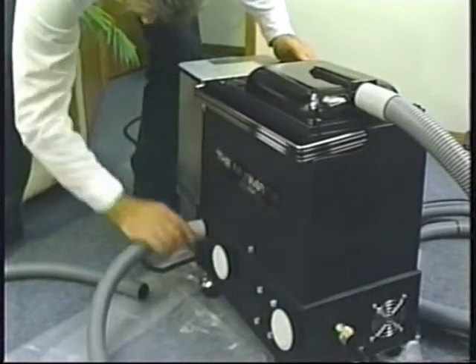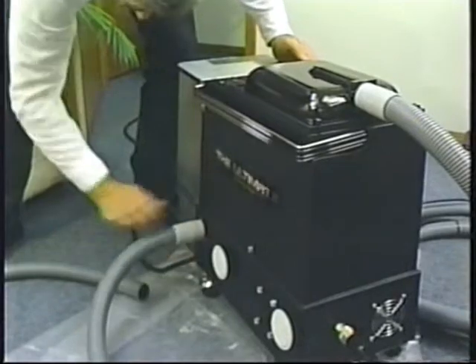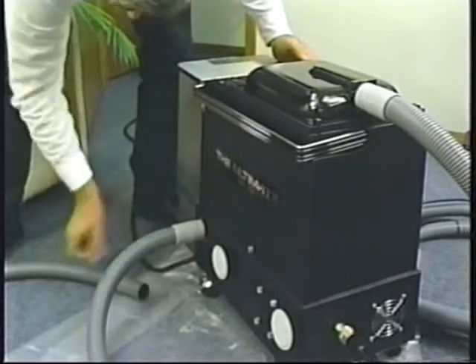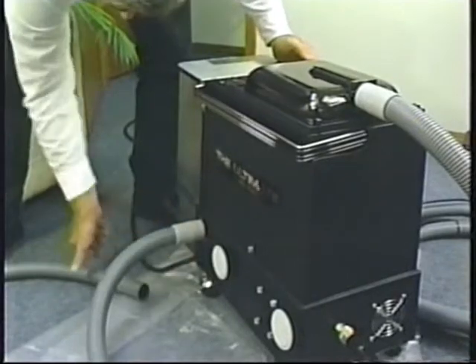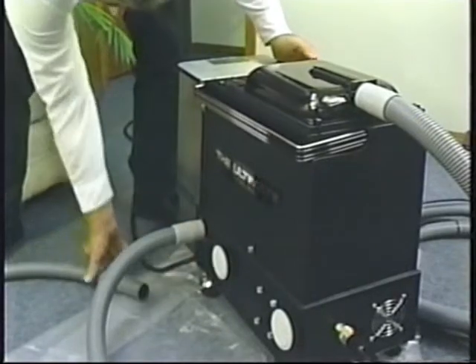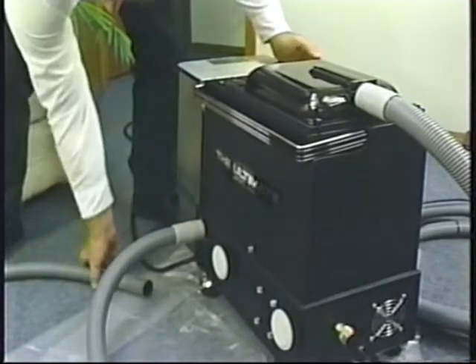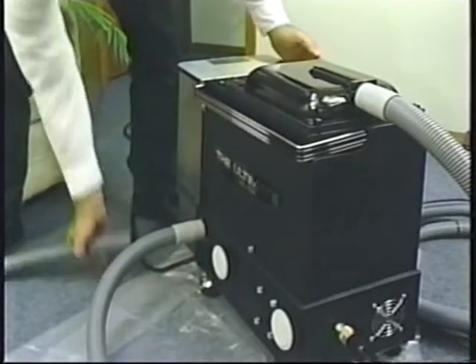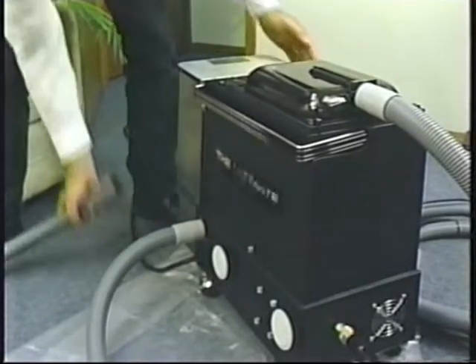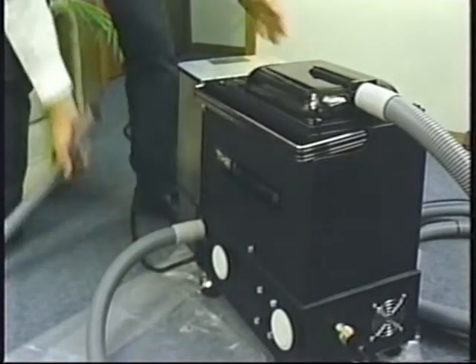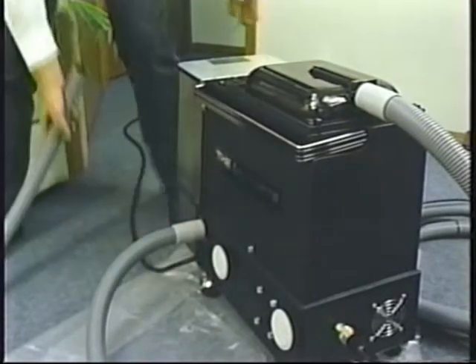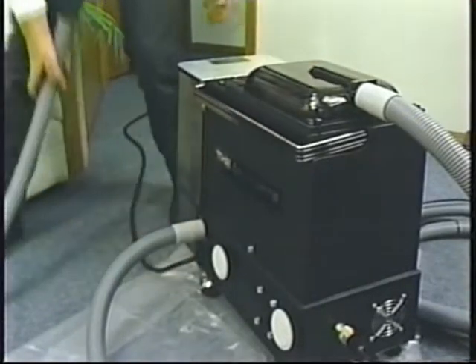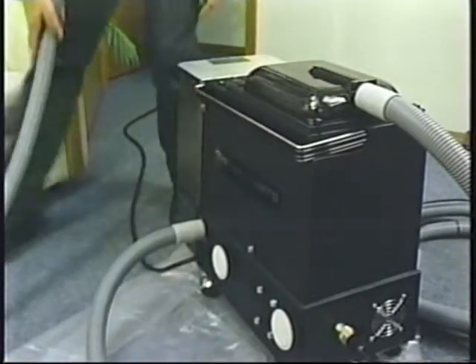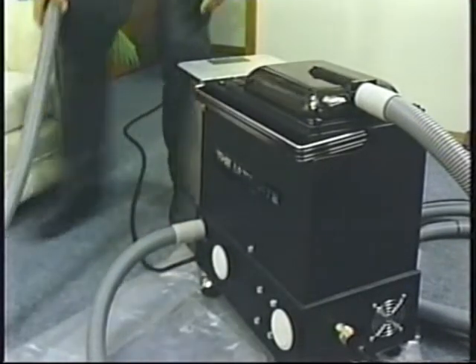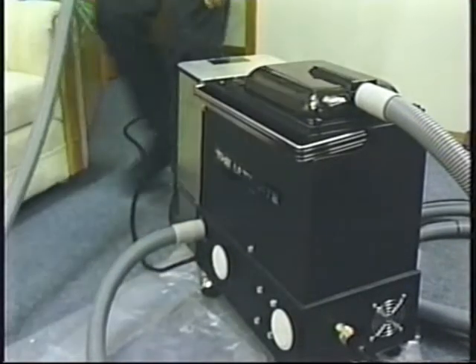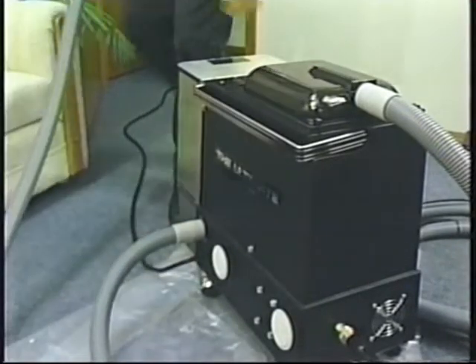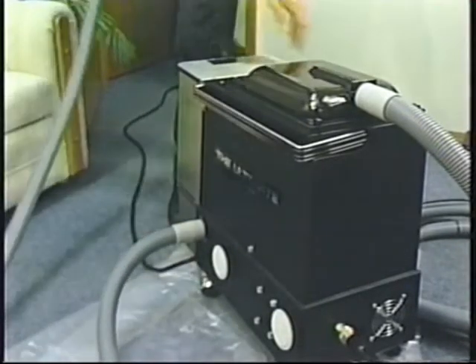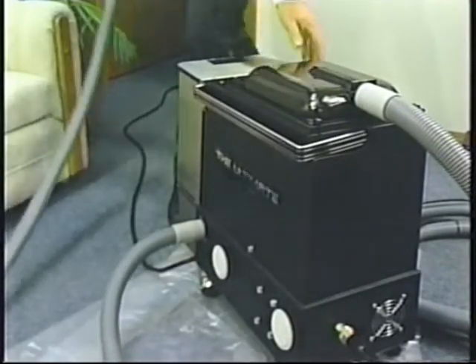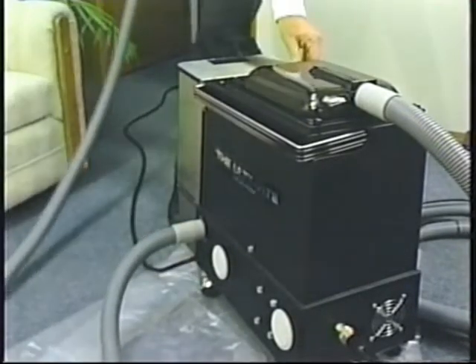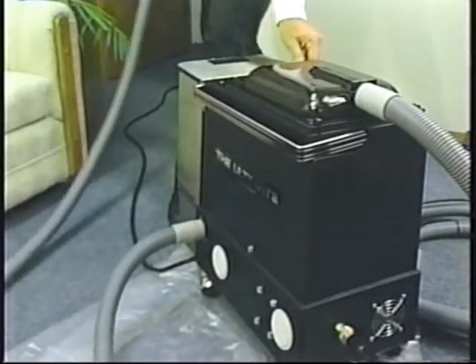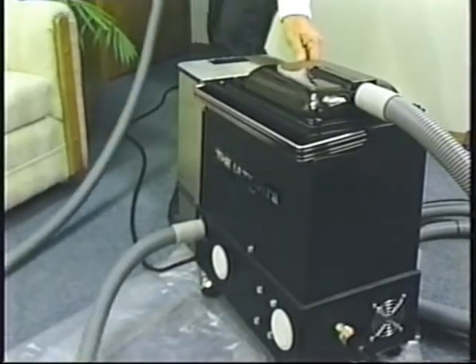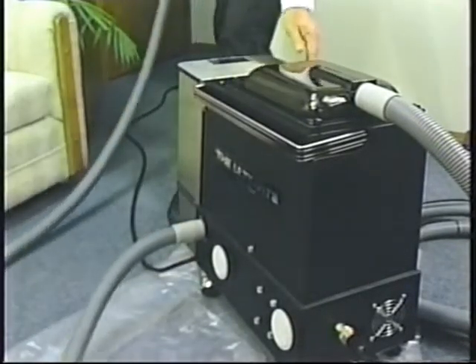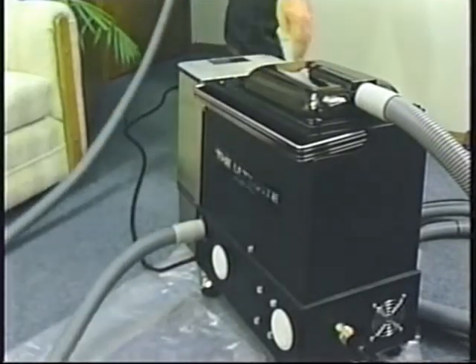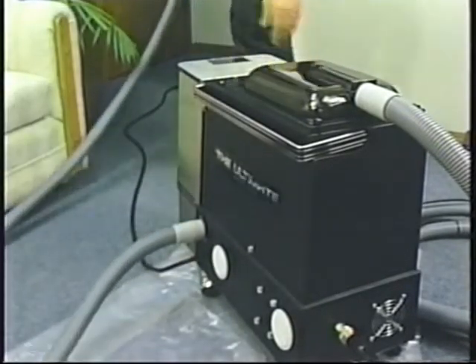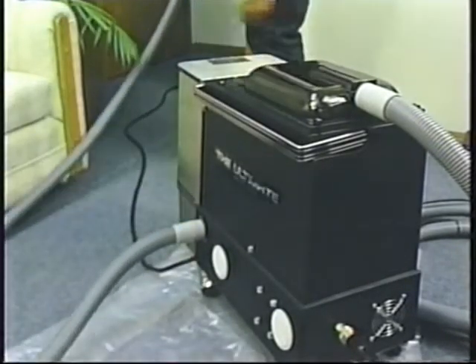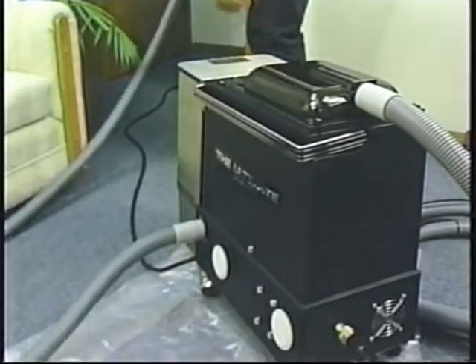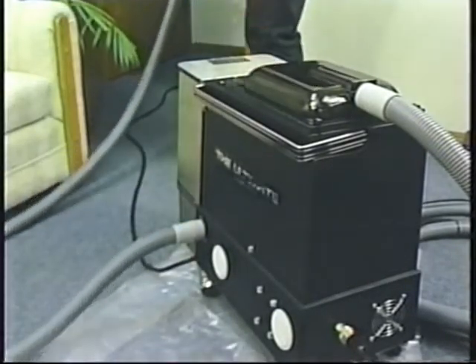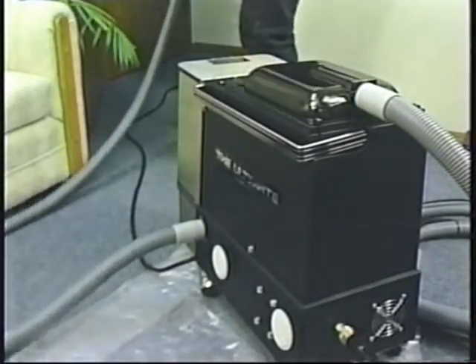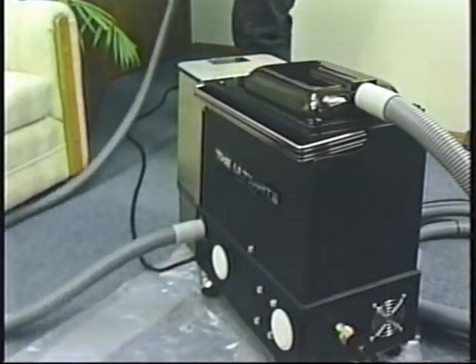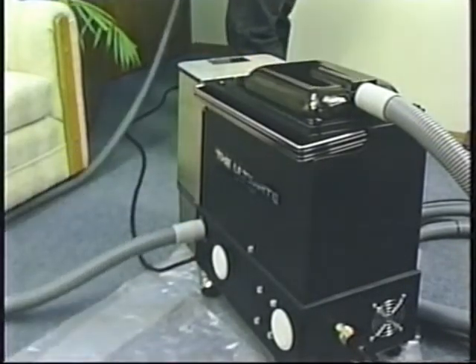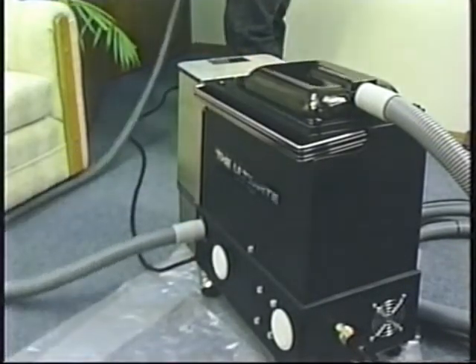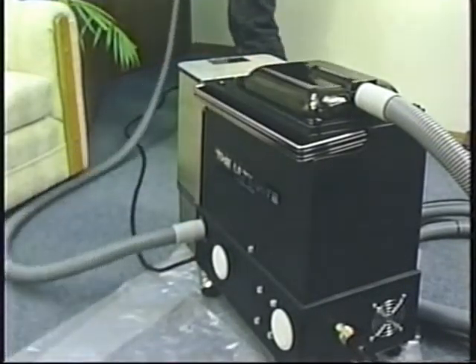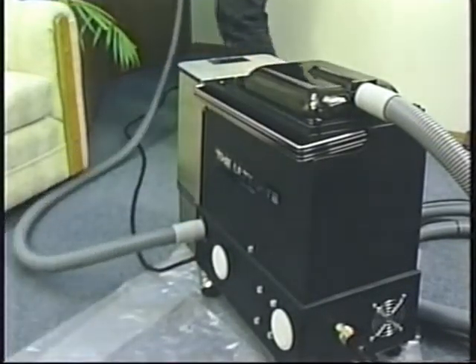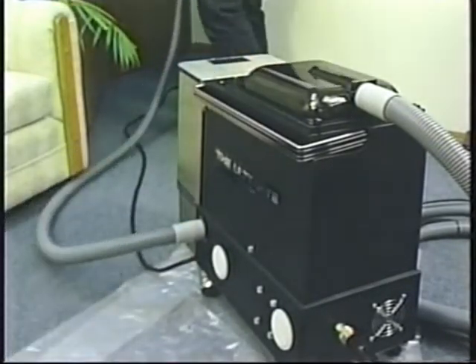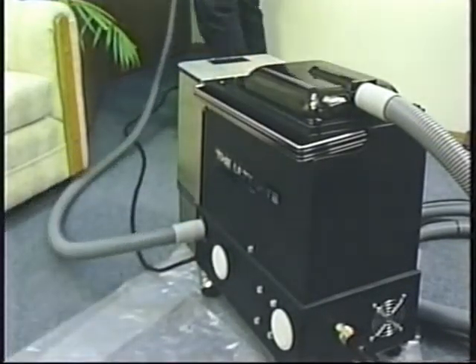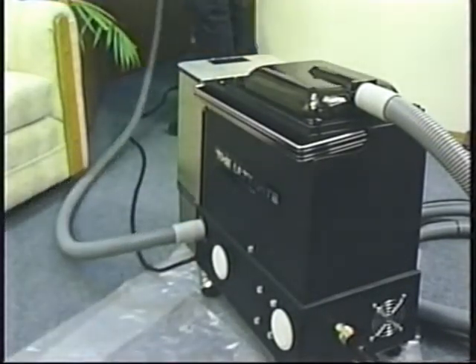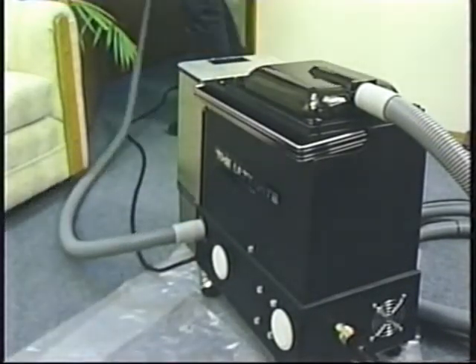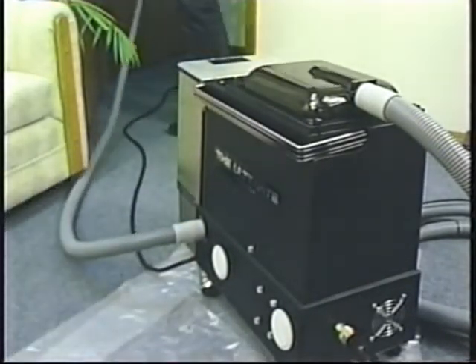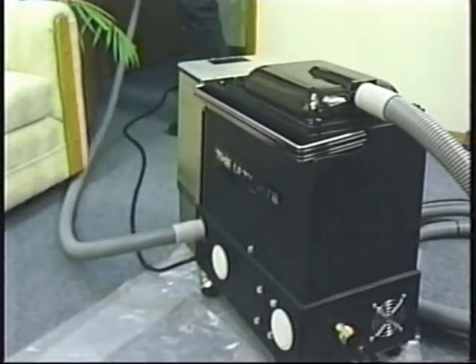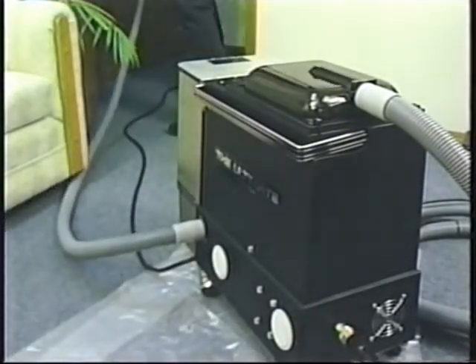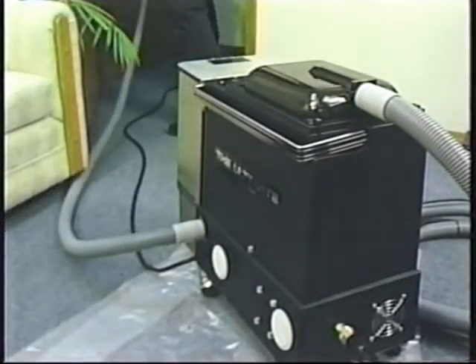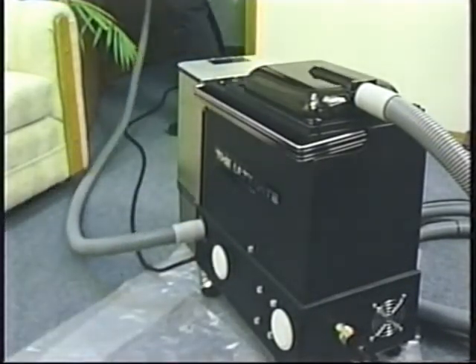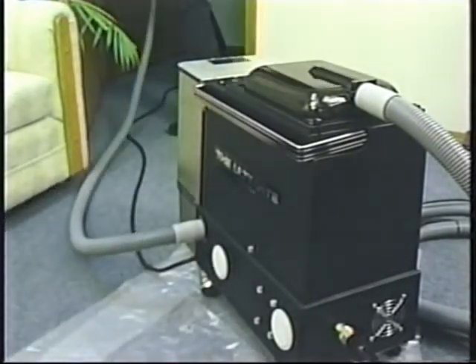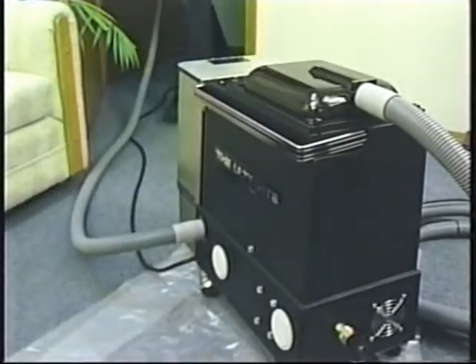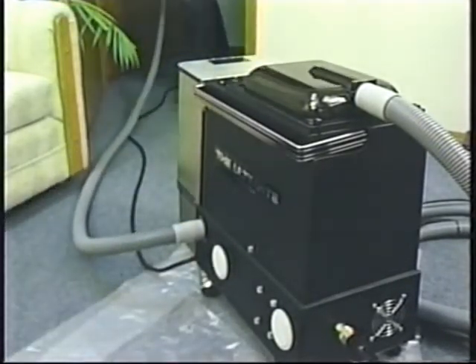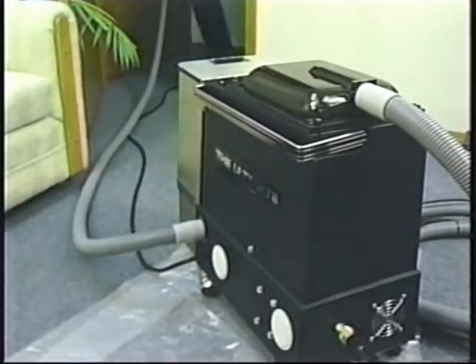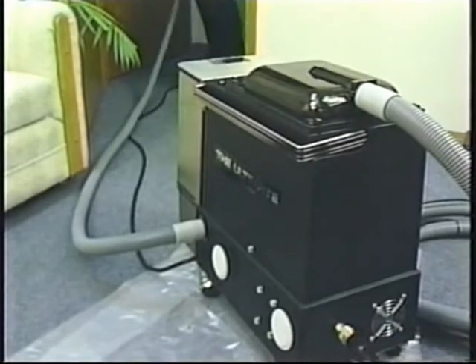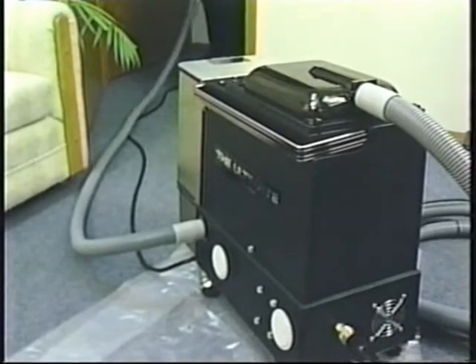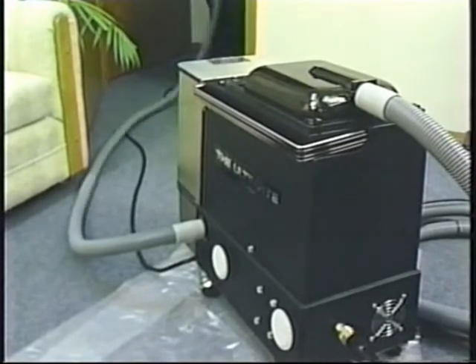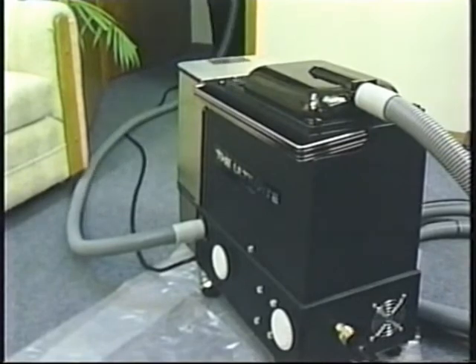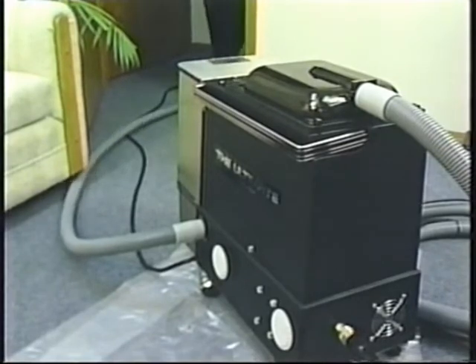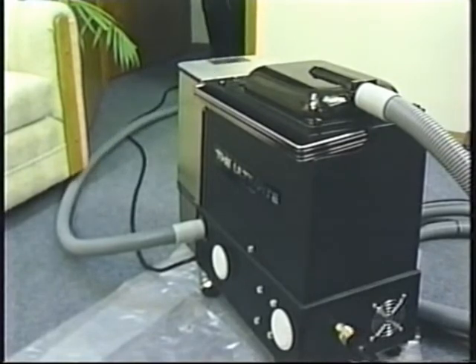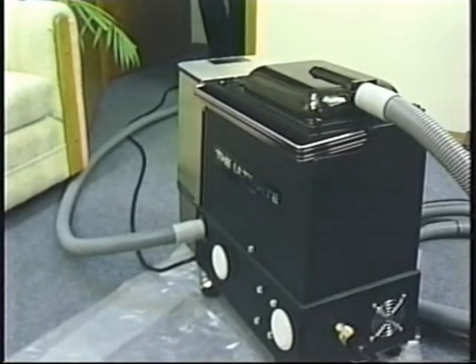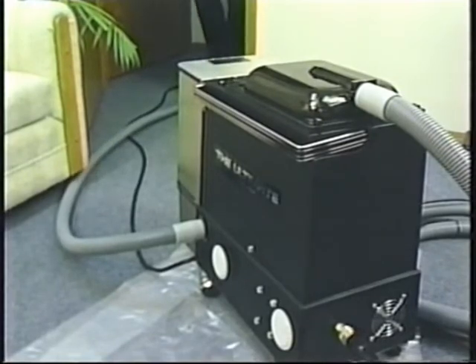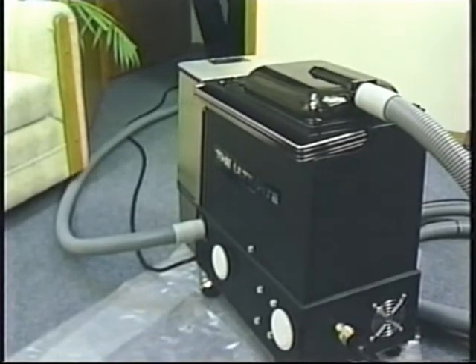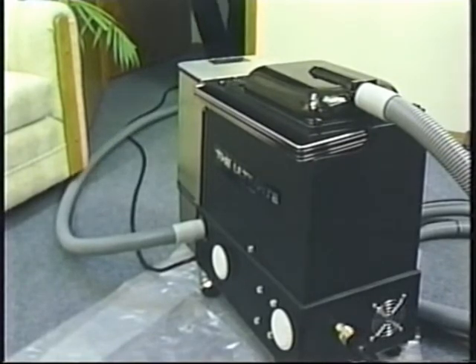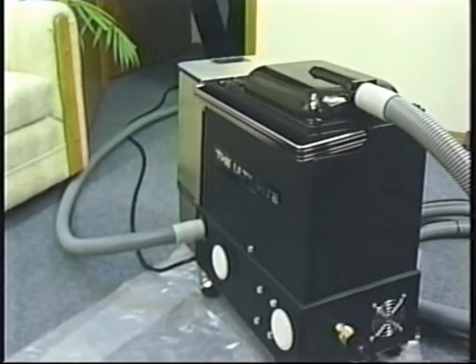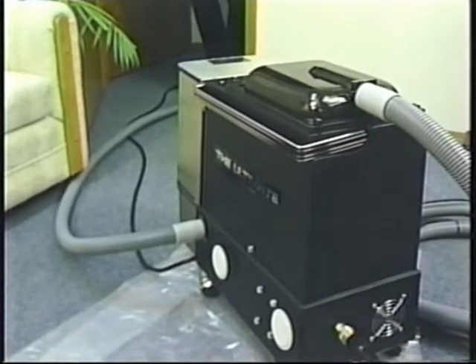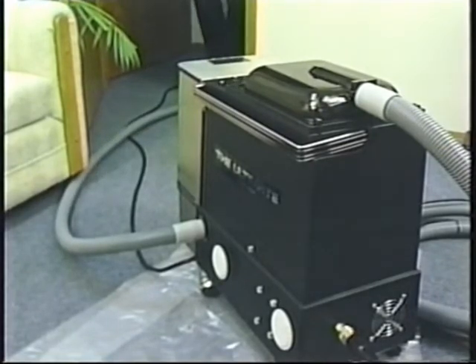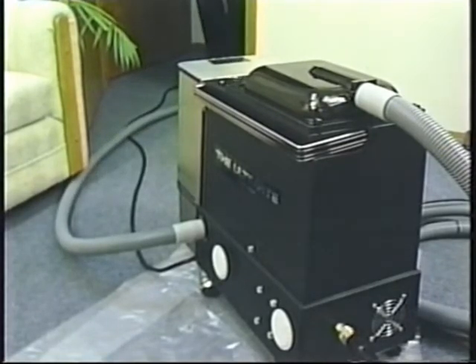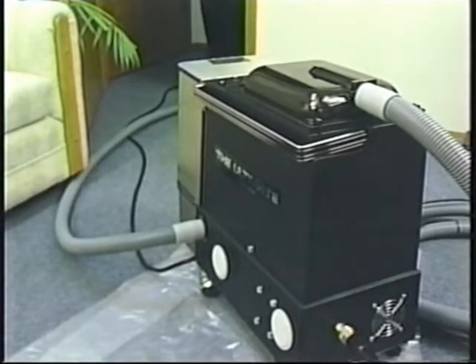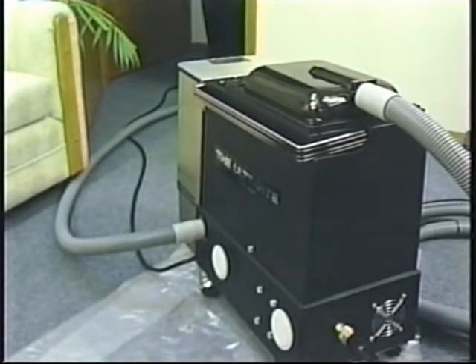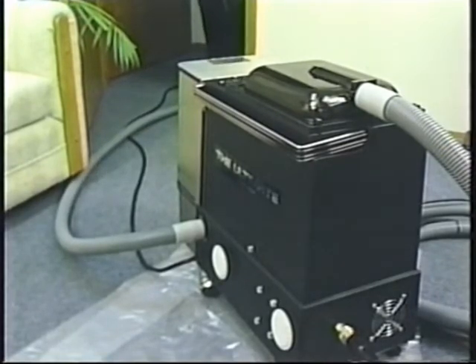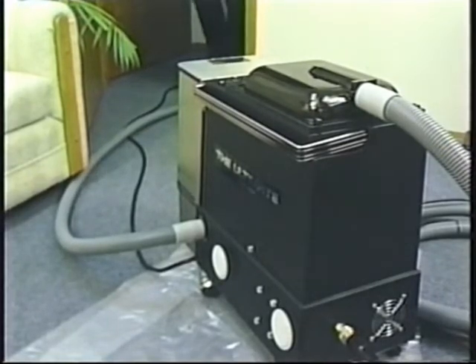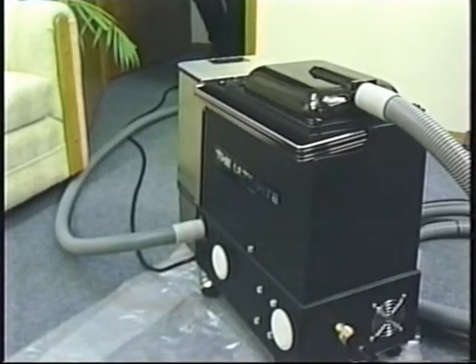When dry cleaning, always hook up the exhaust hose and extend it out into the hallway or out of an outside door or window.